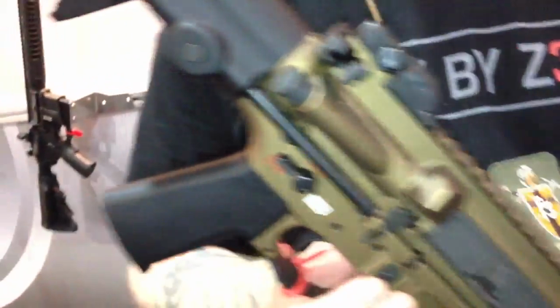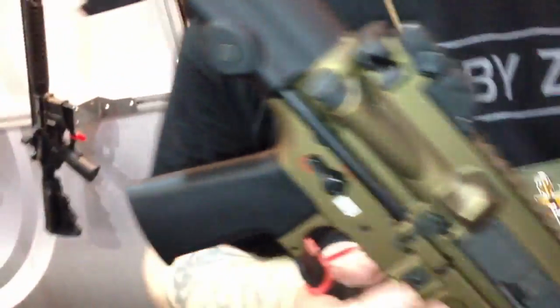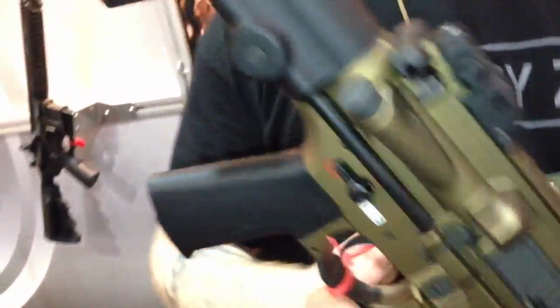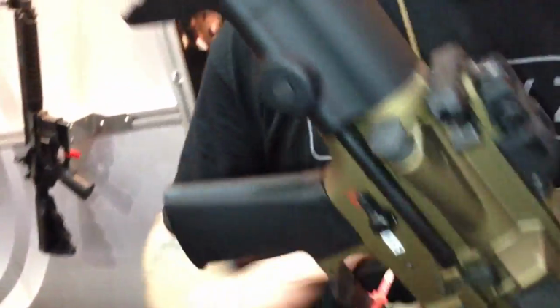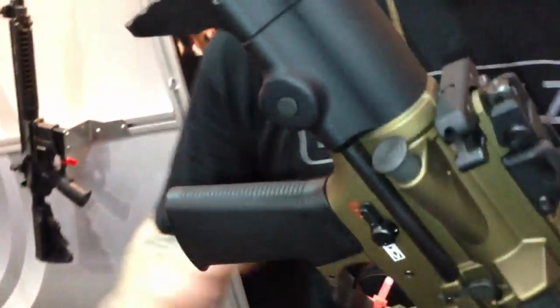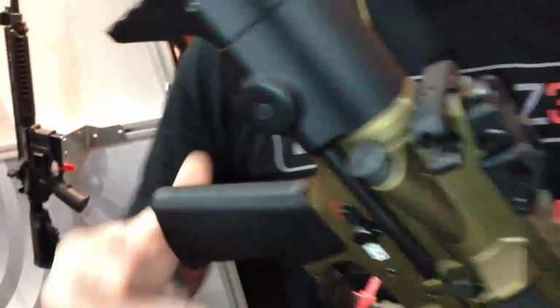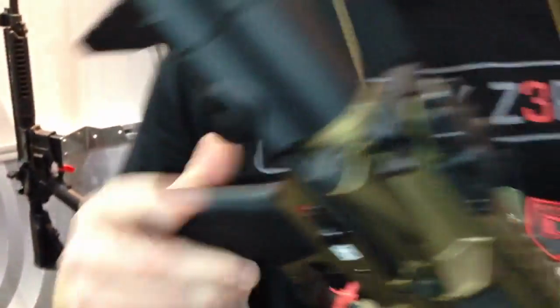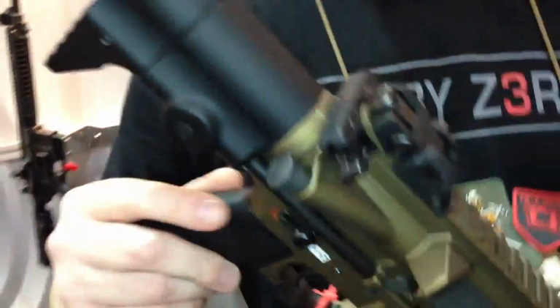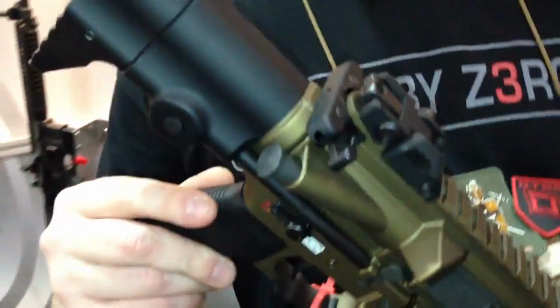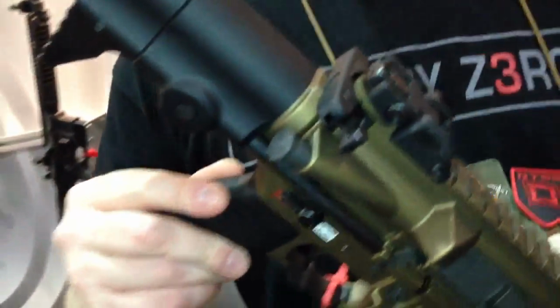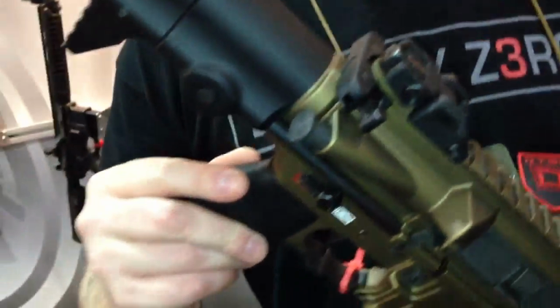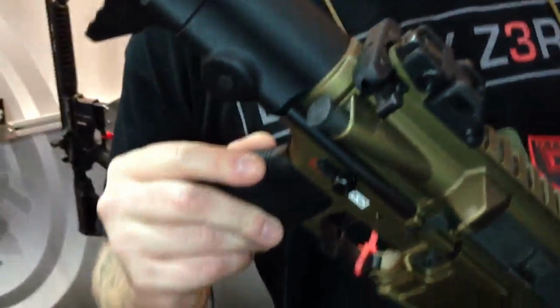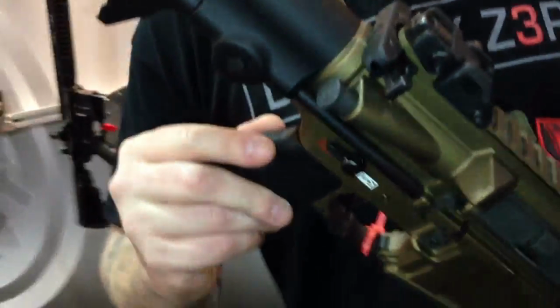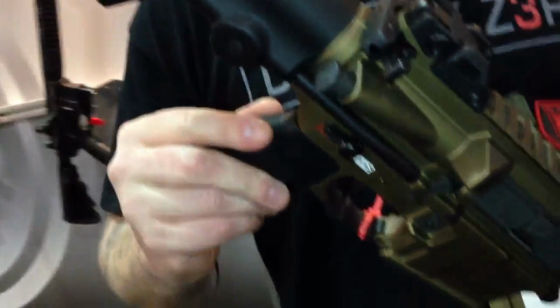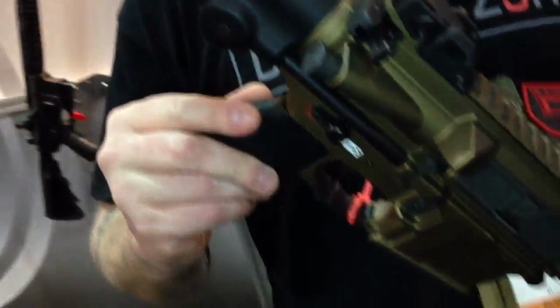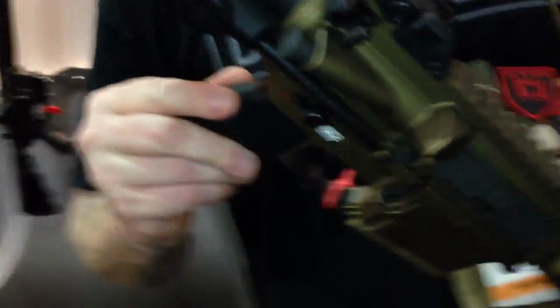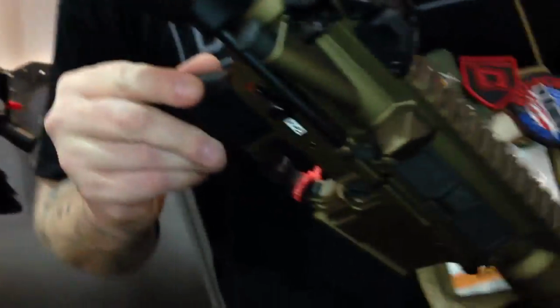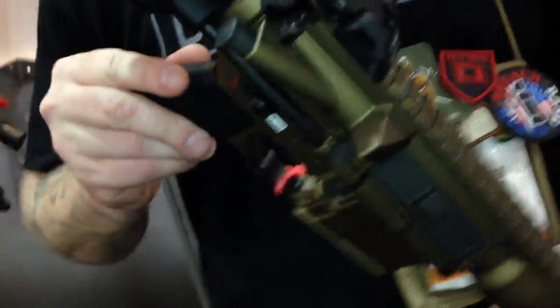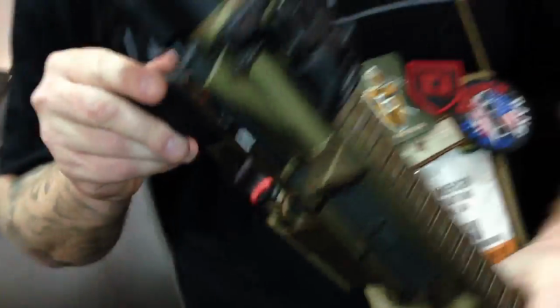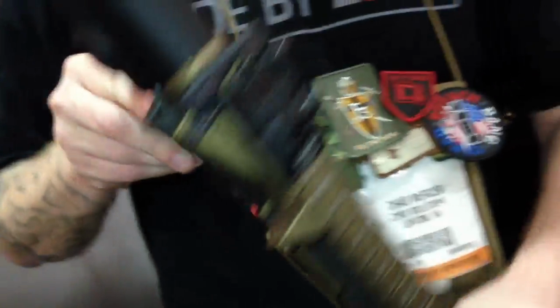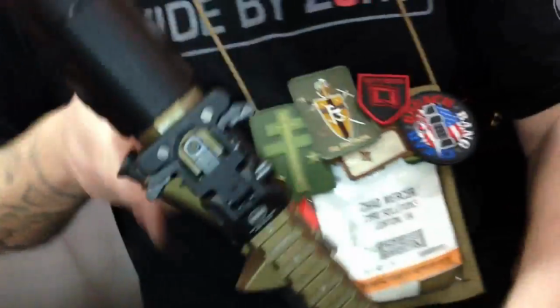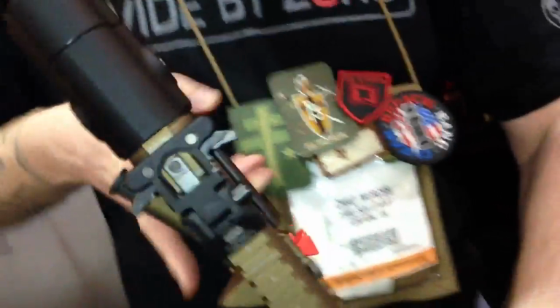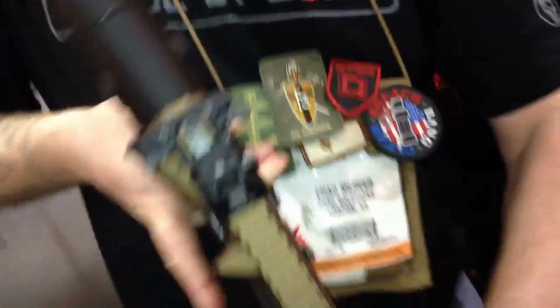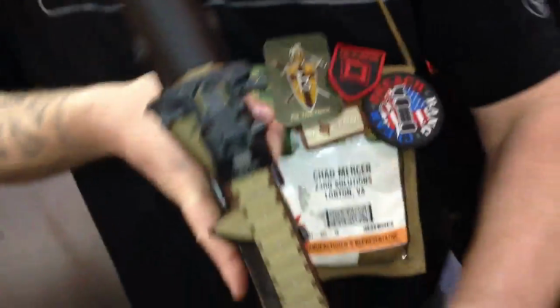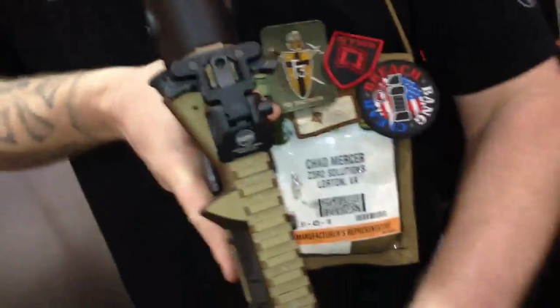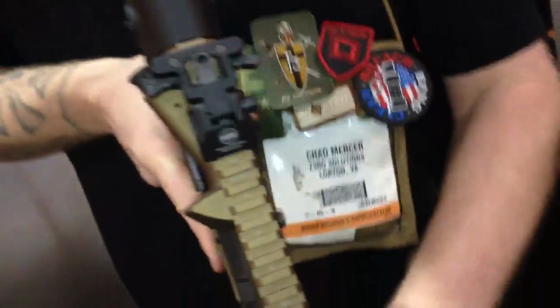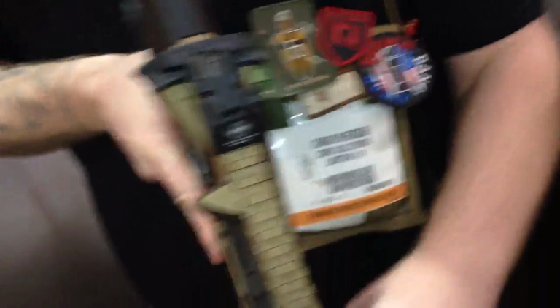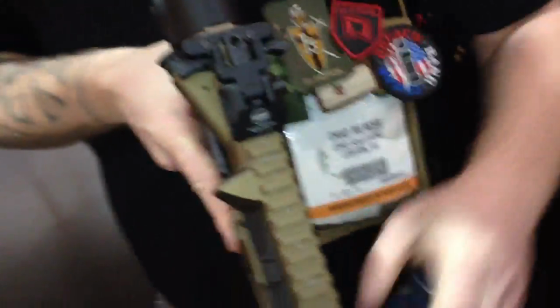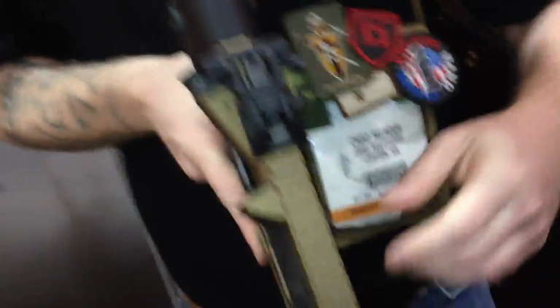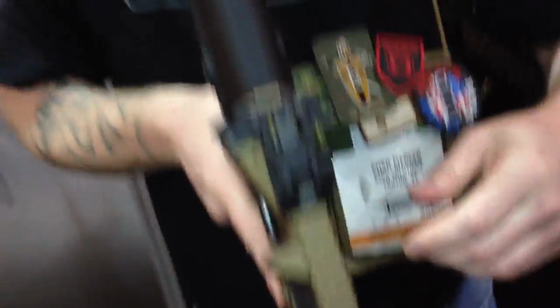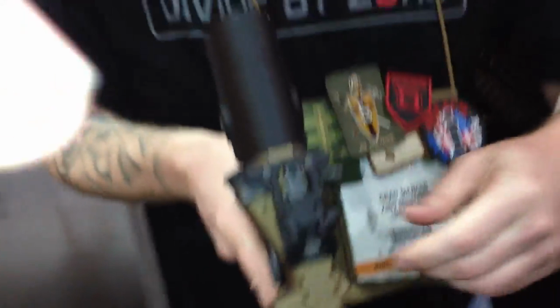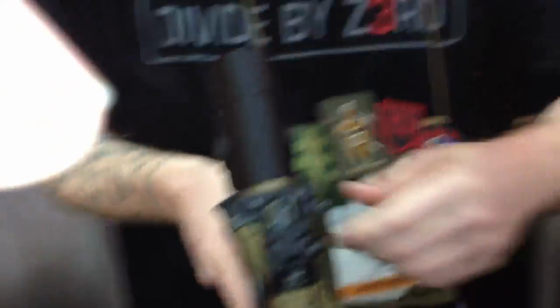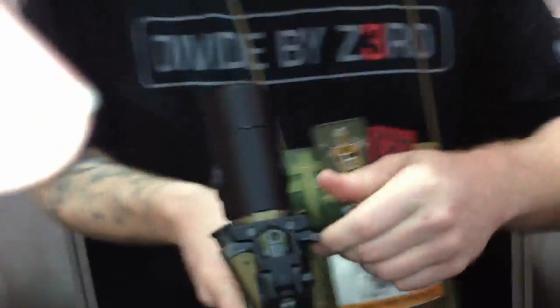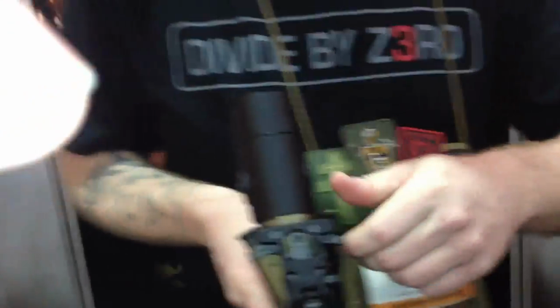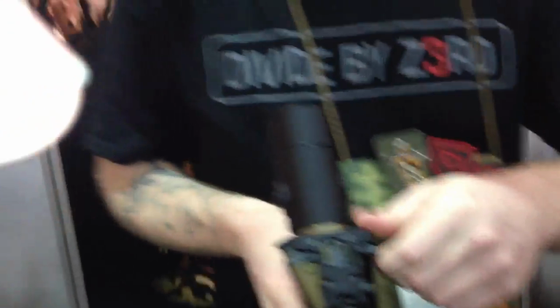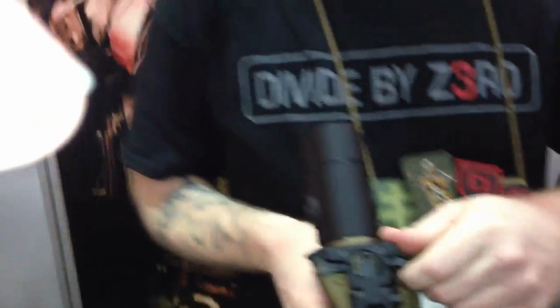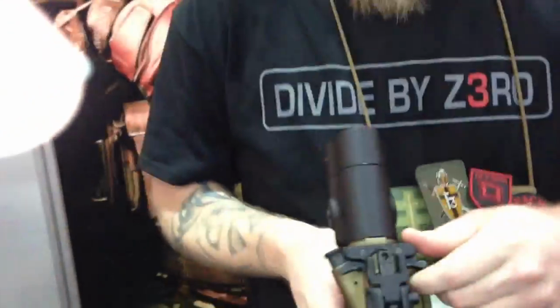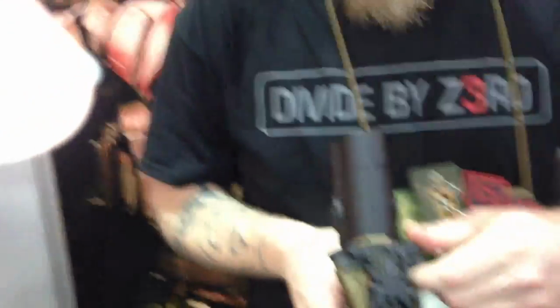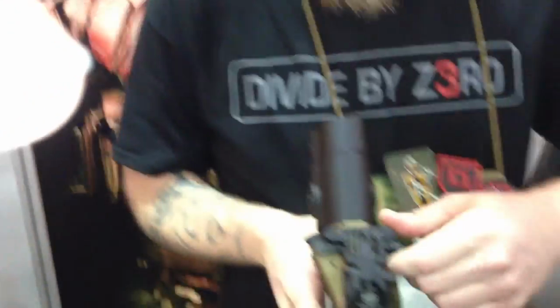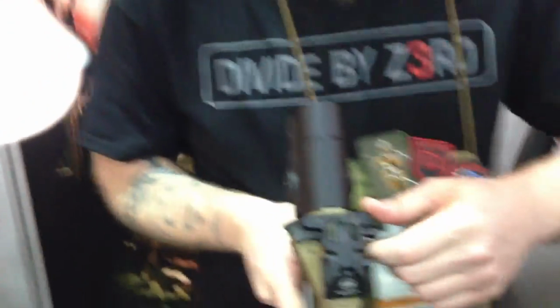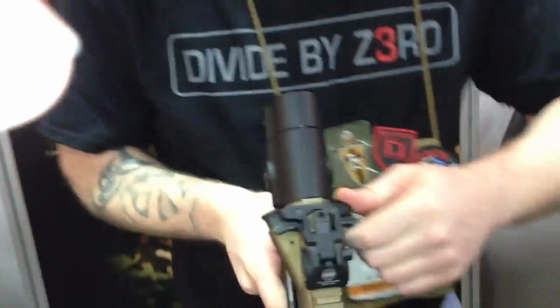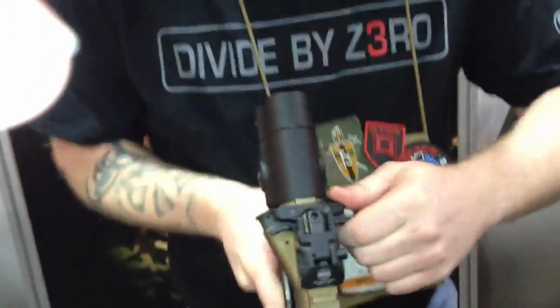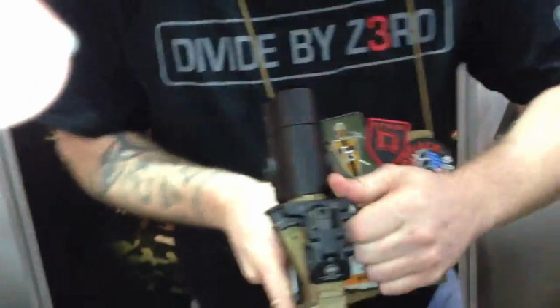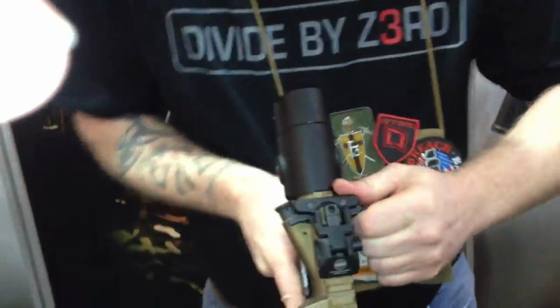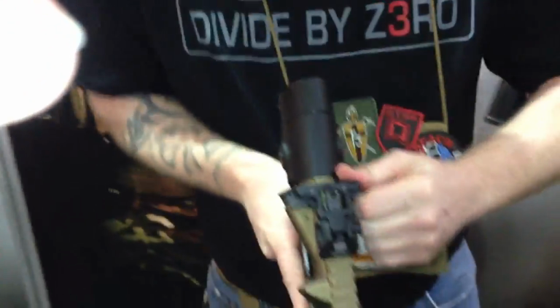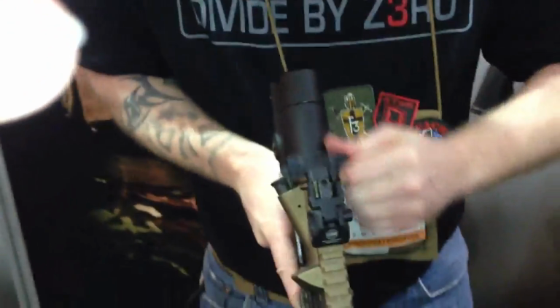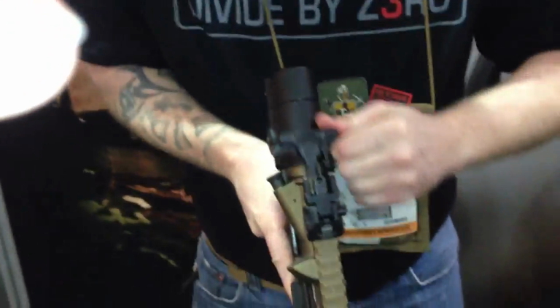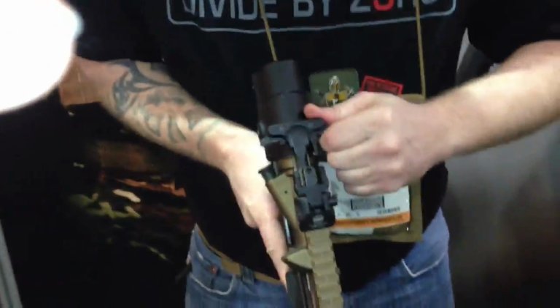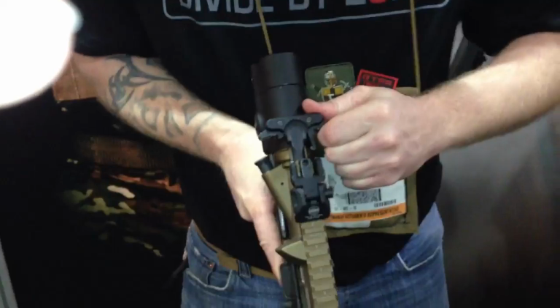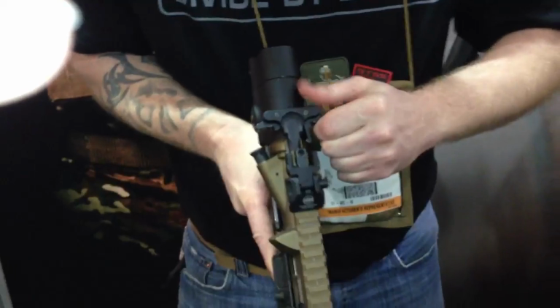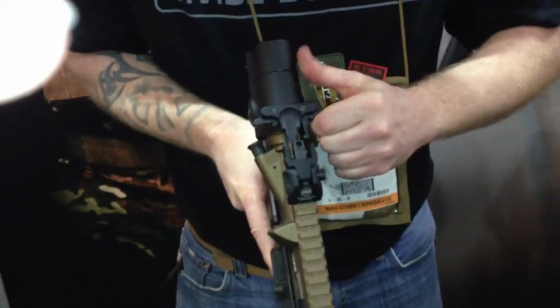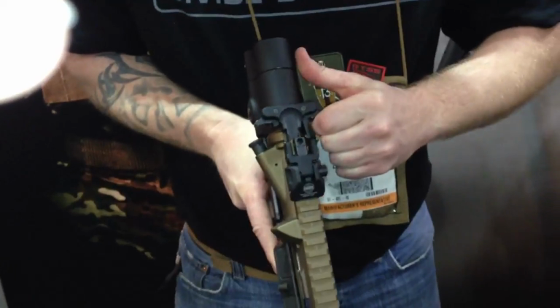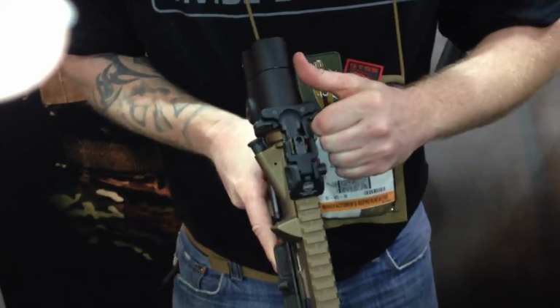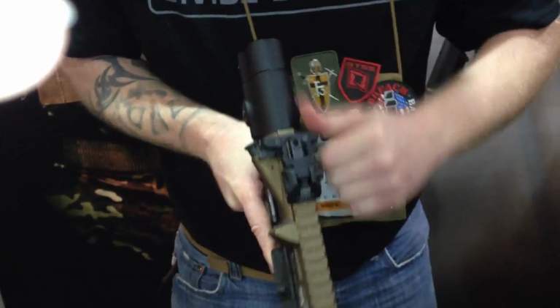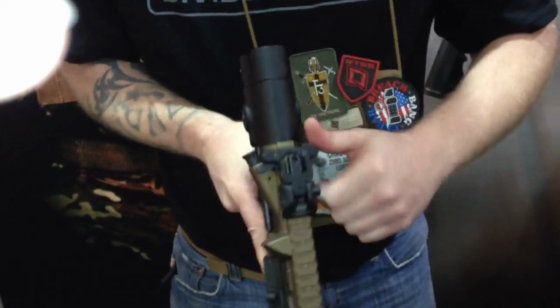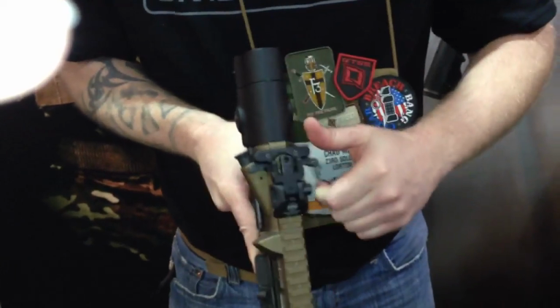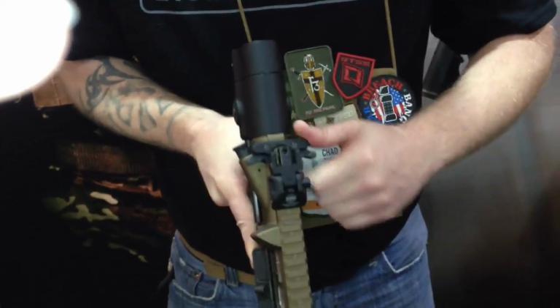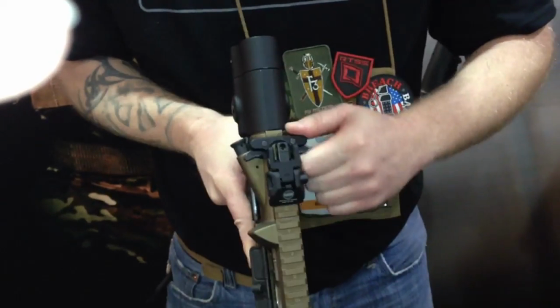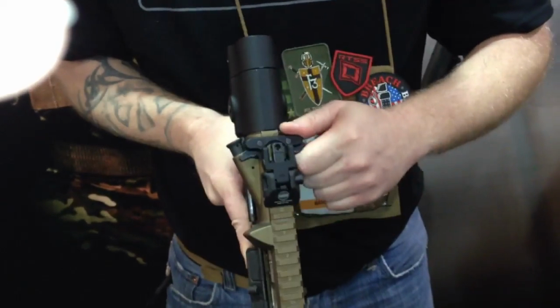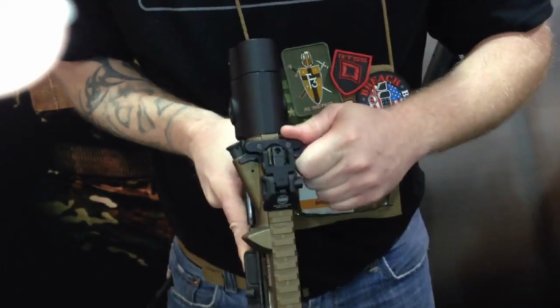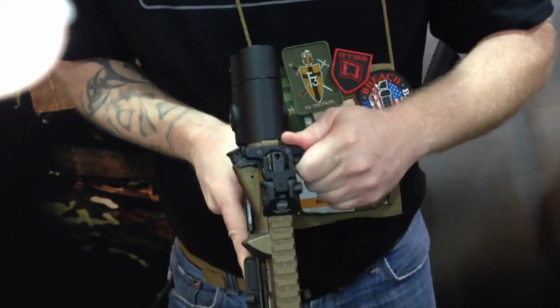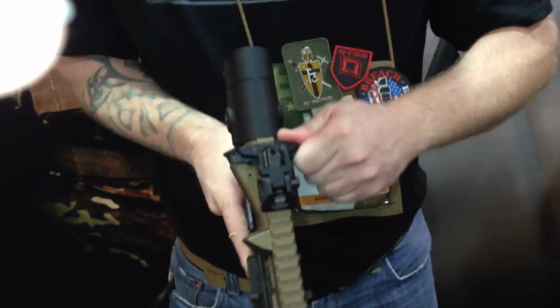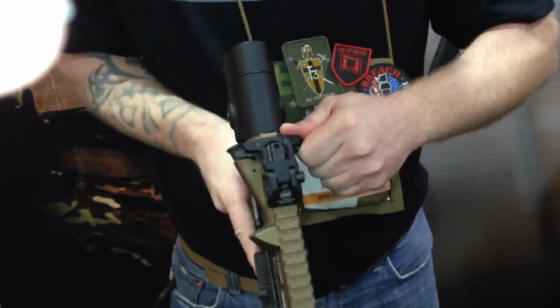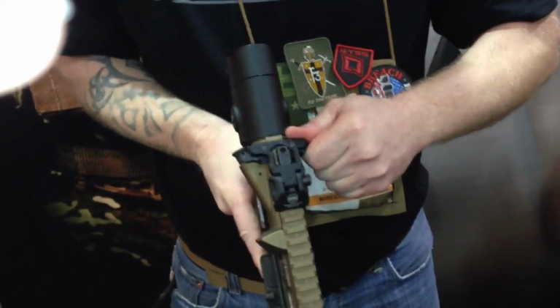It isn't available right now, just so everybody knows. And just so you can see here — ambi, including the charging handle.